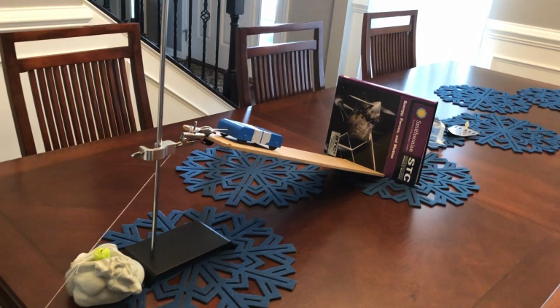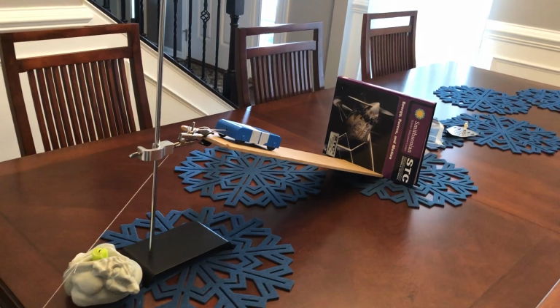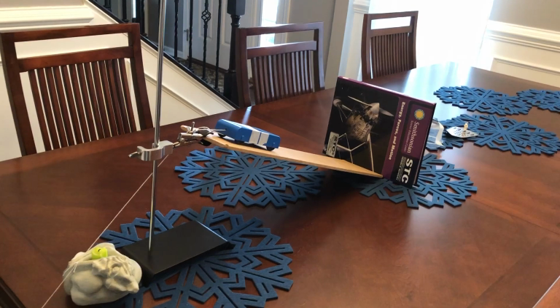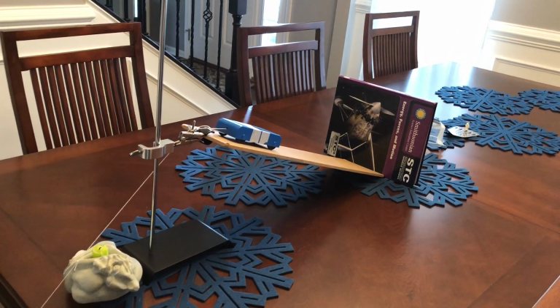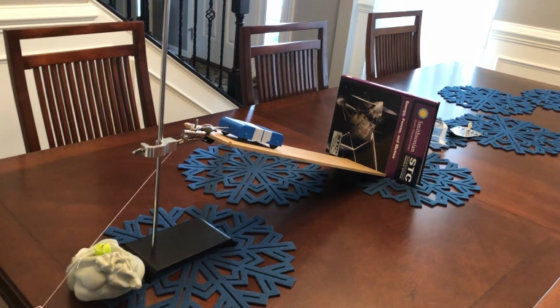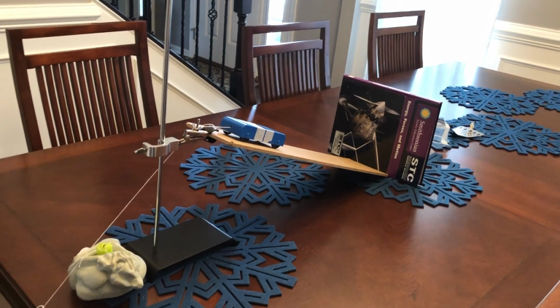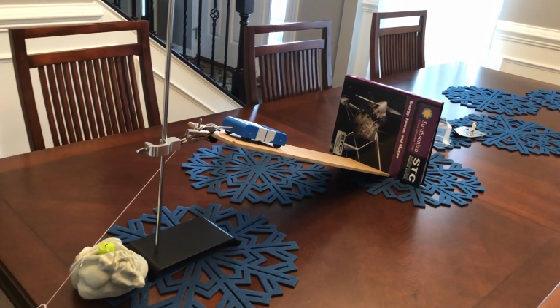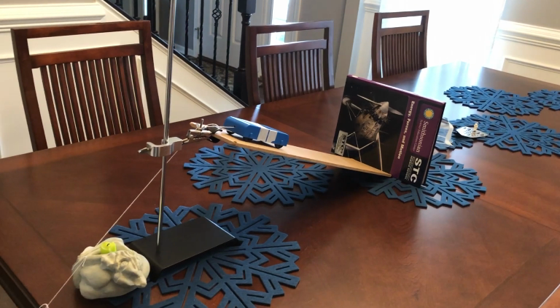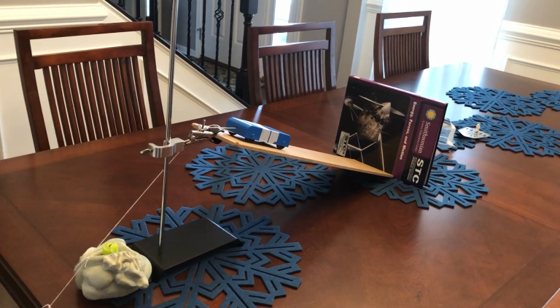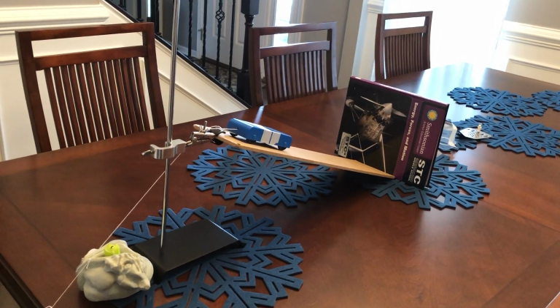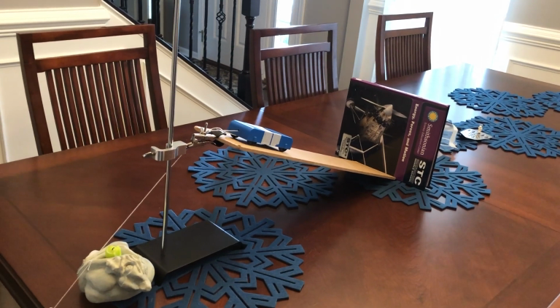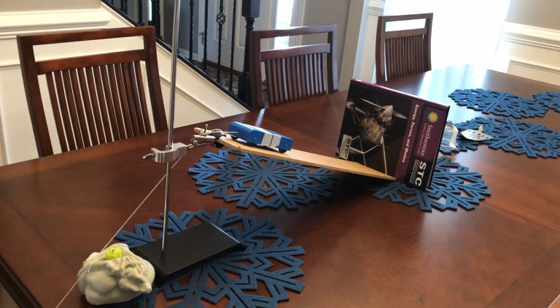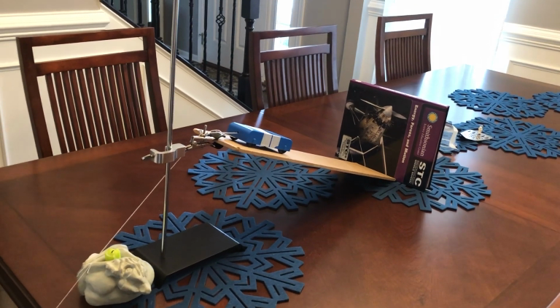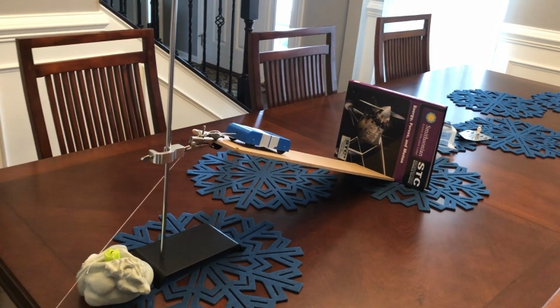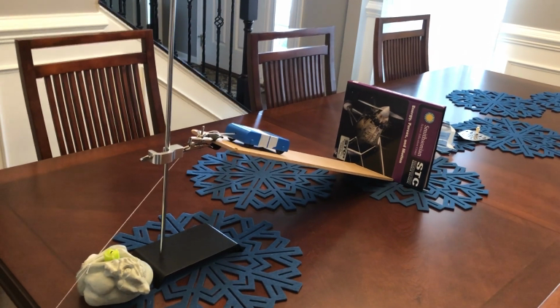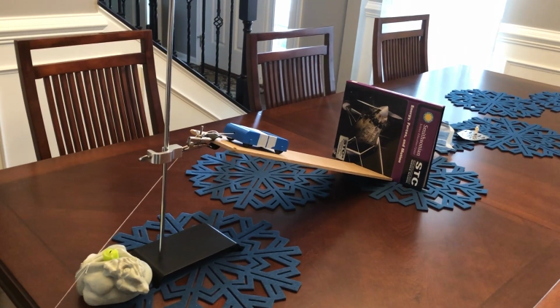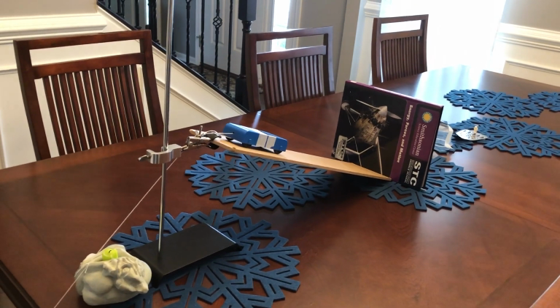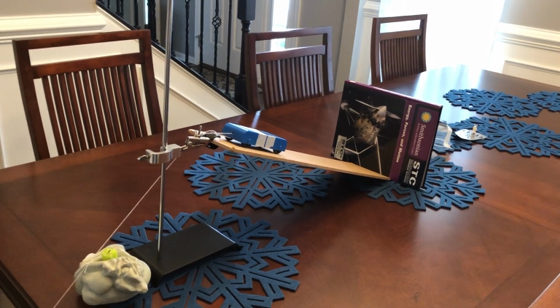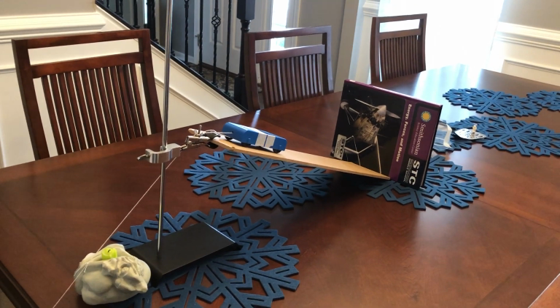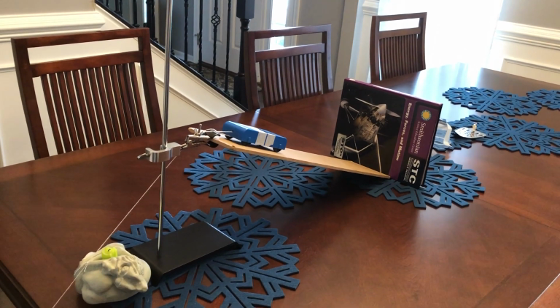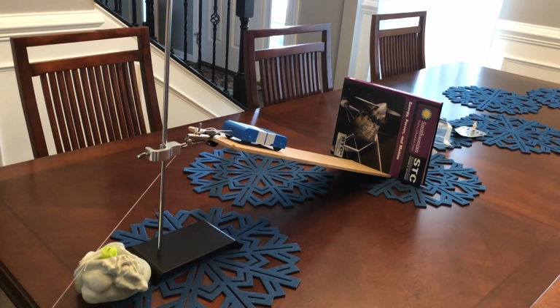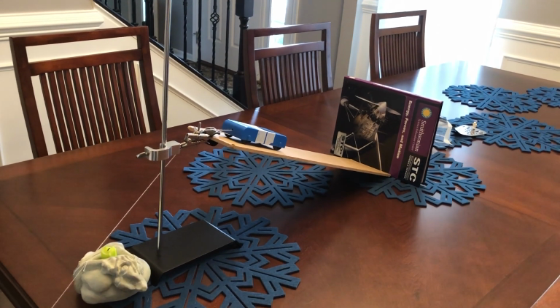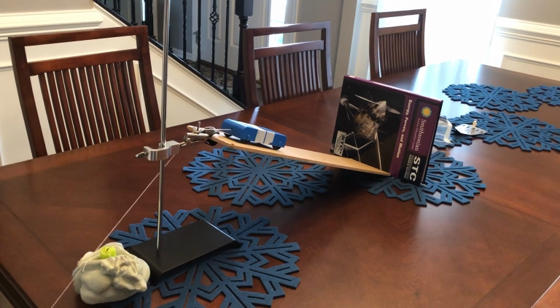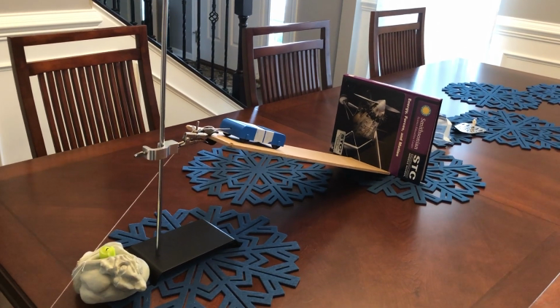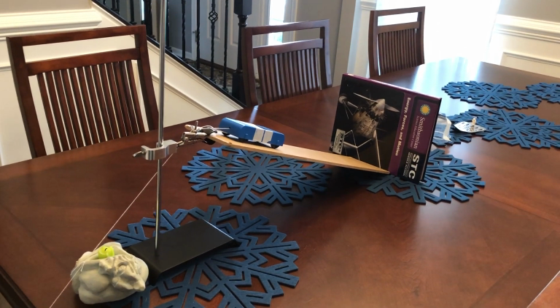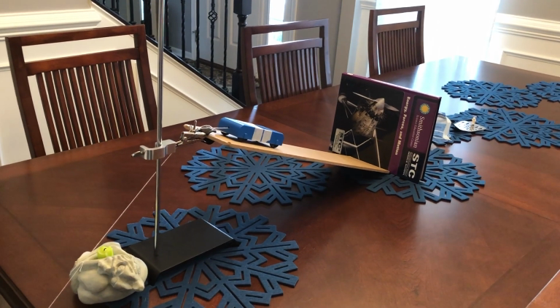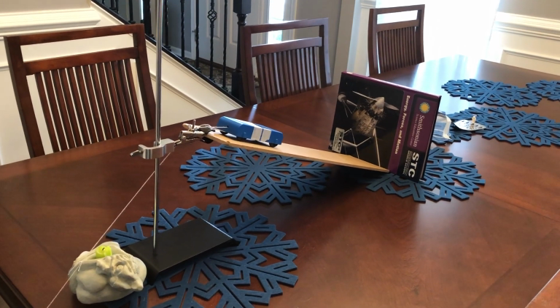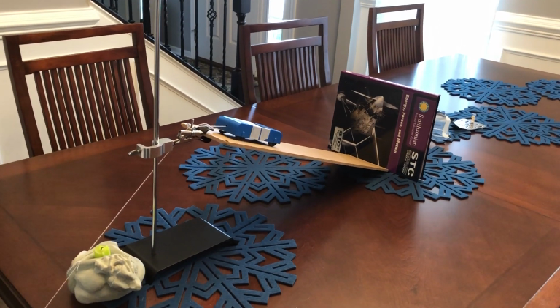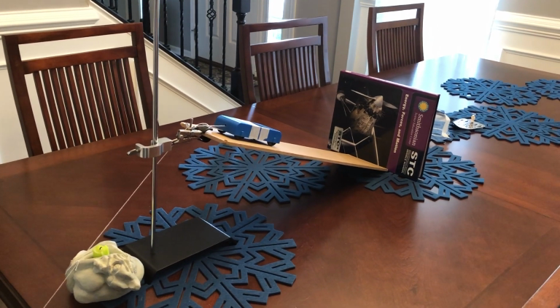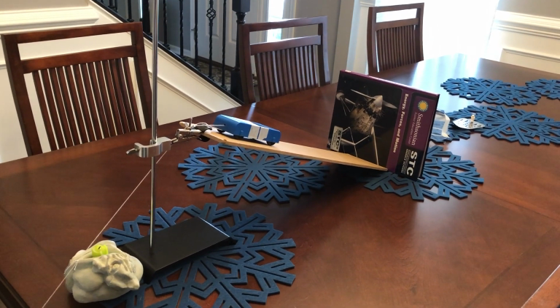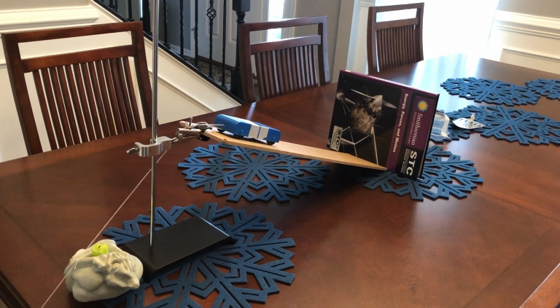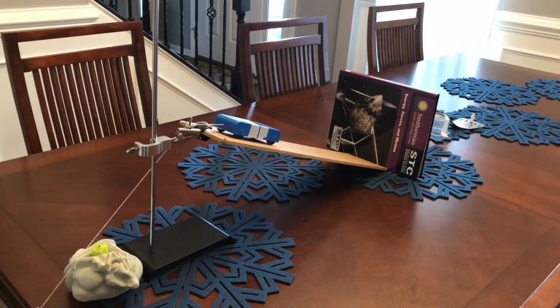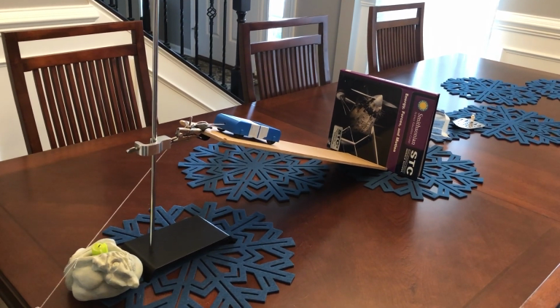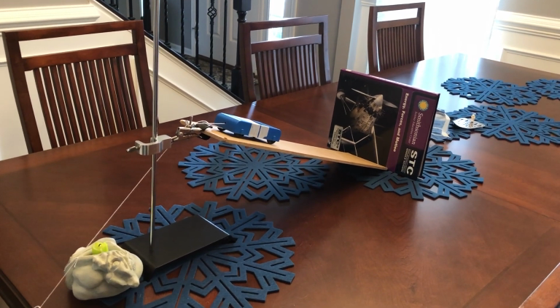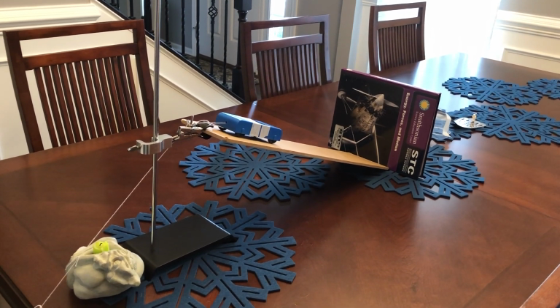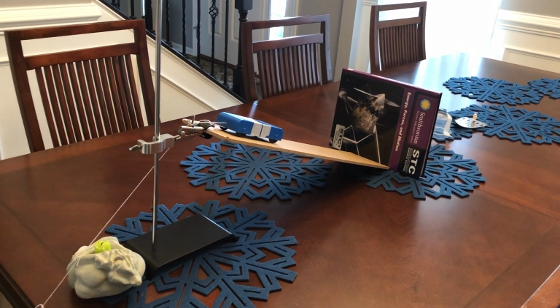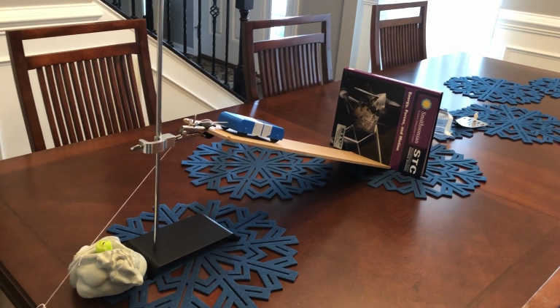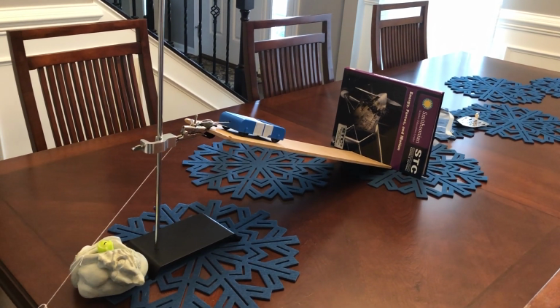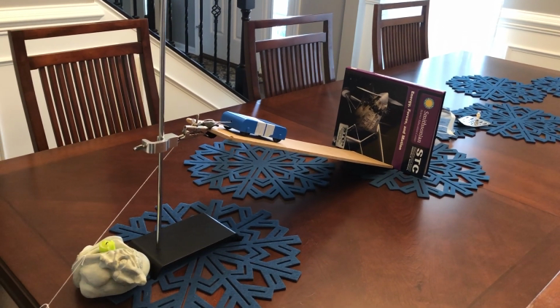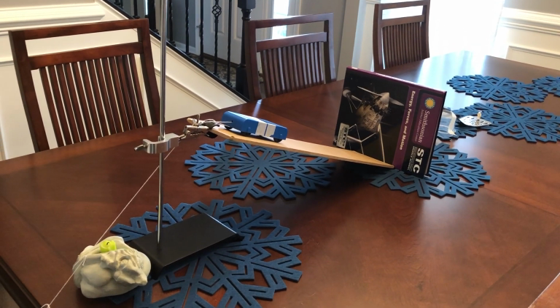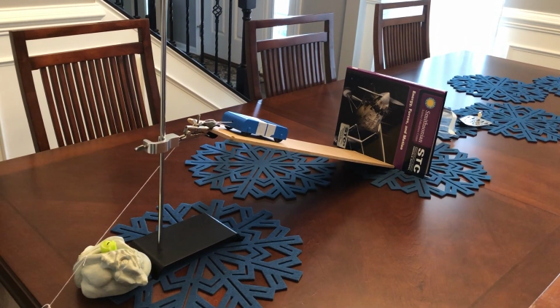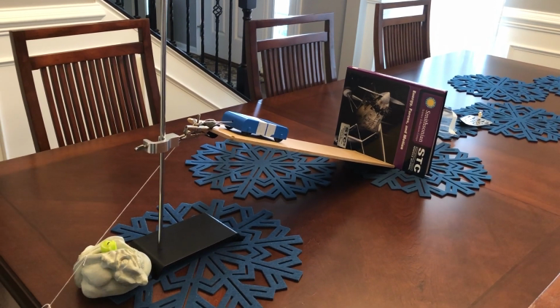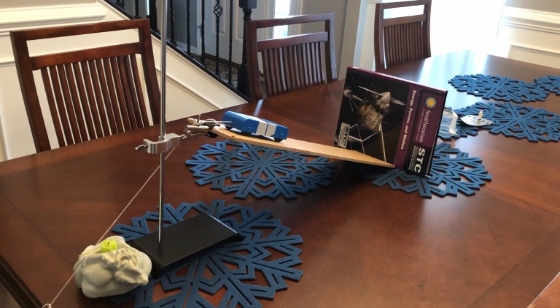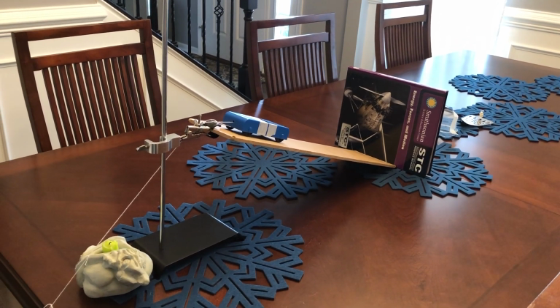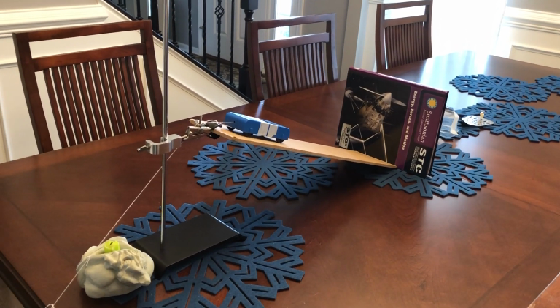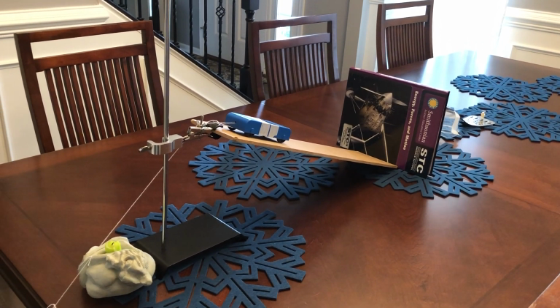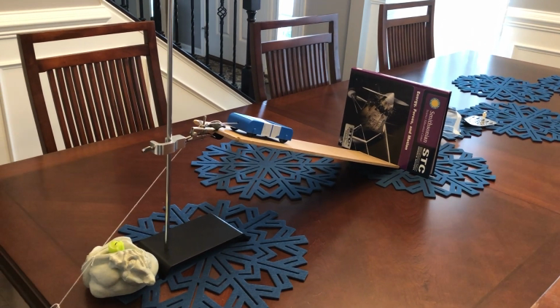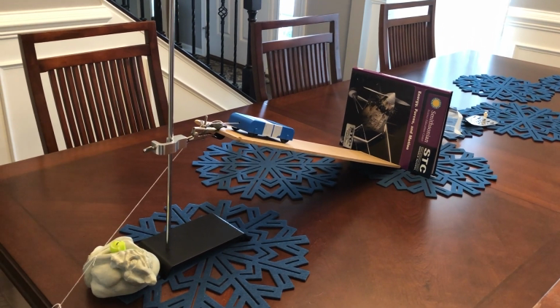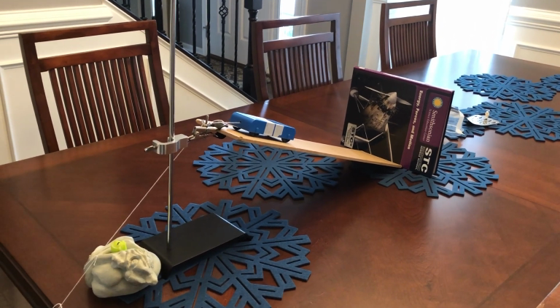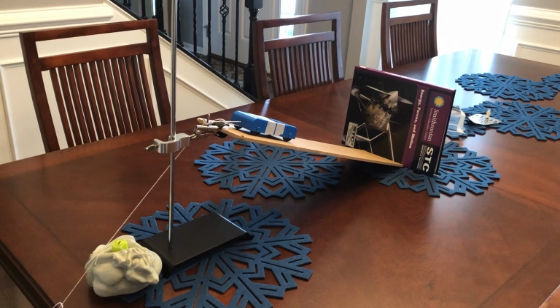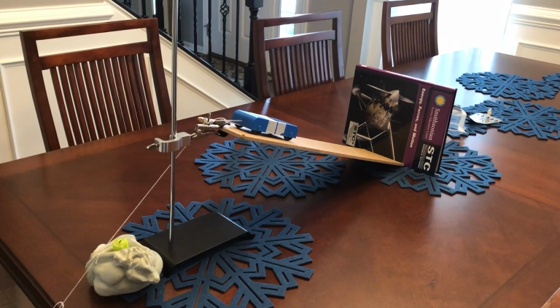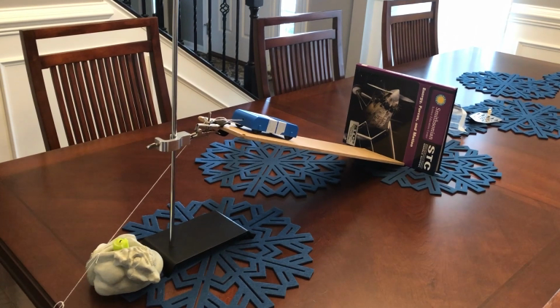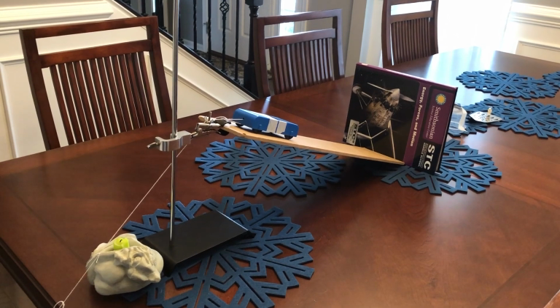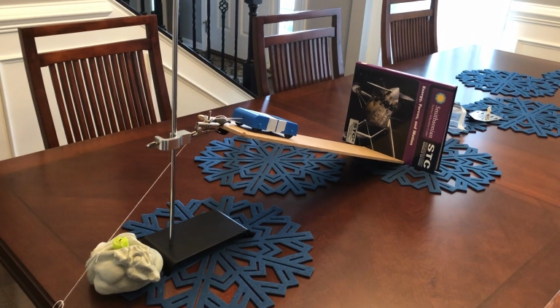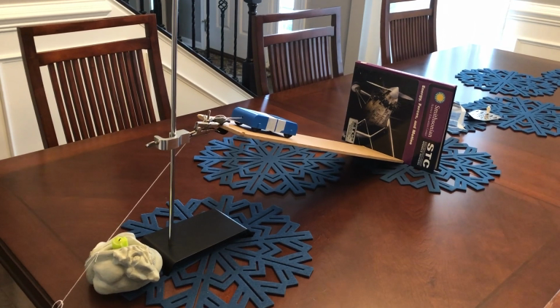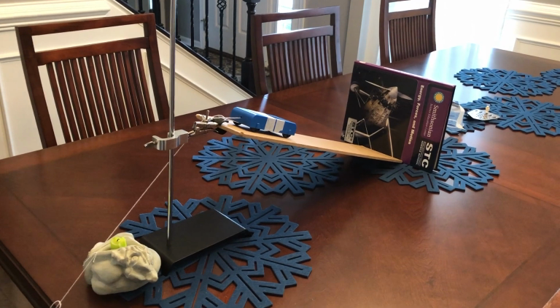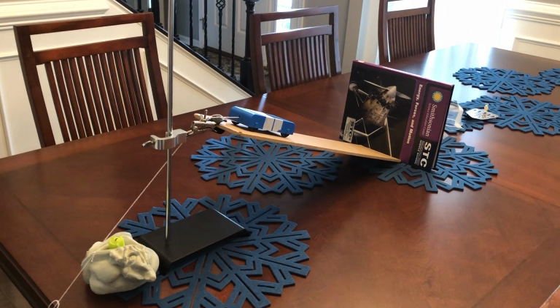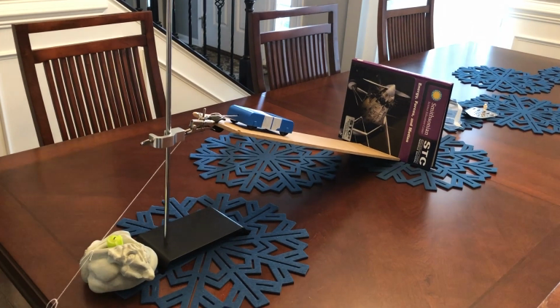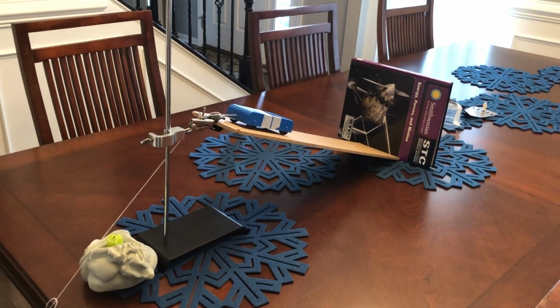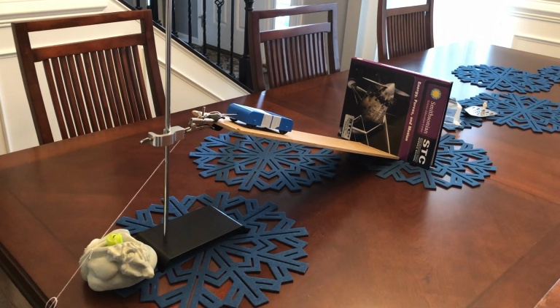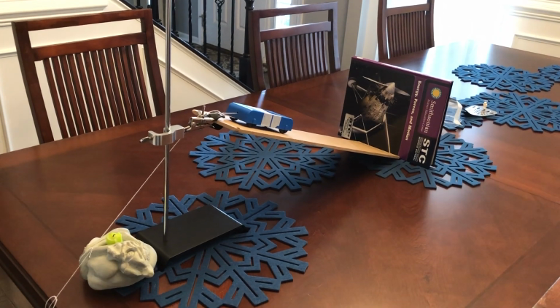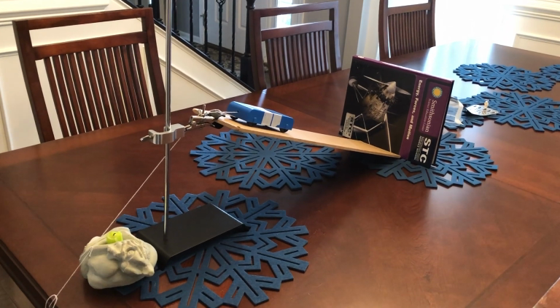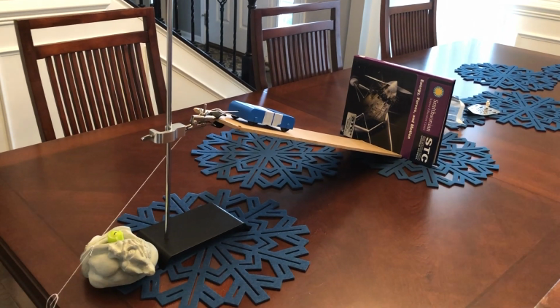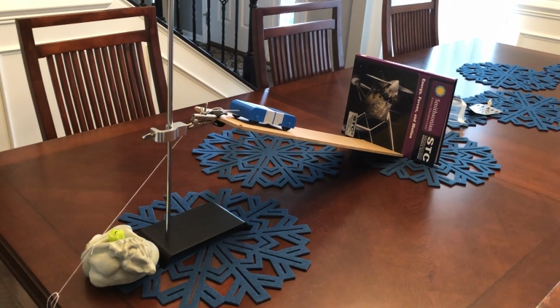All right, kids. This is Mrs. Brack, and welcome to my fourth attempt at trying to get my ridiculously simple Rube Goldberg machine to work.